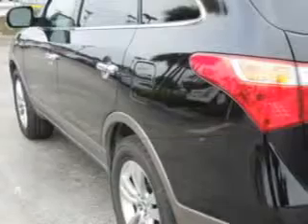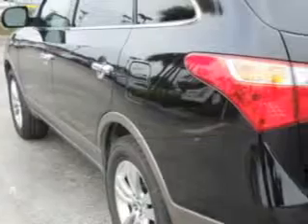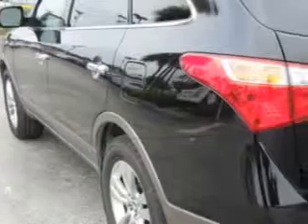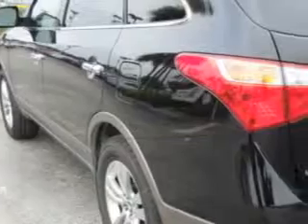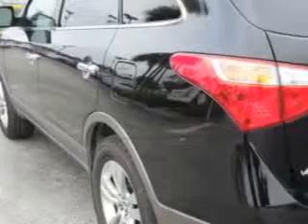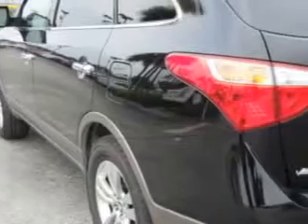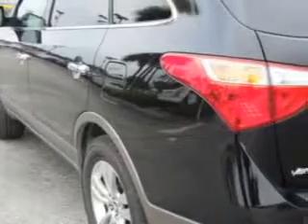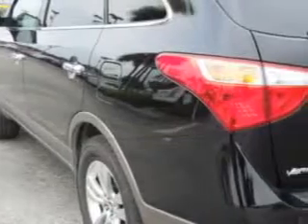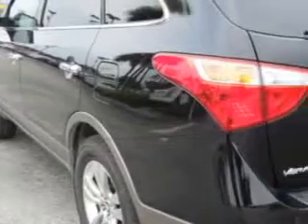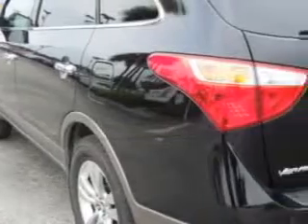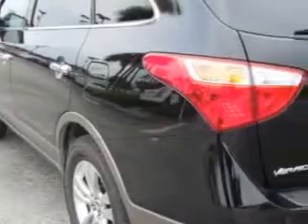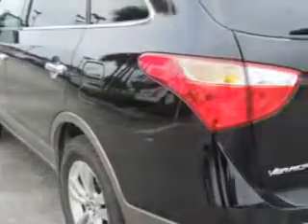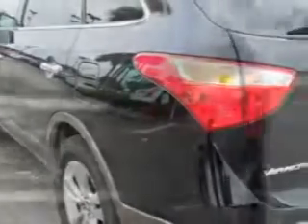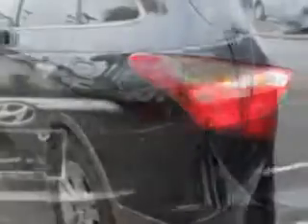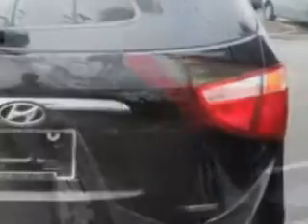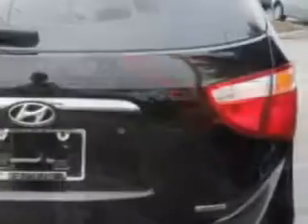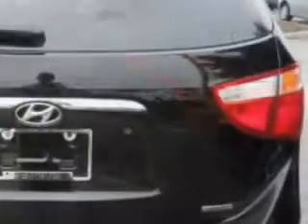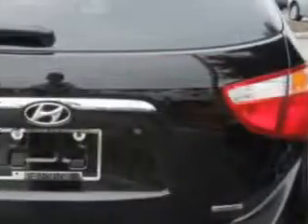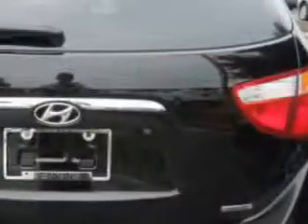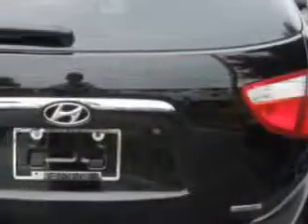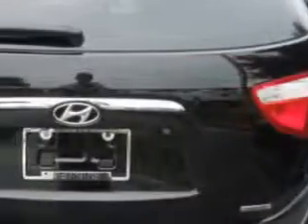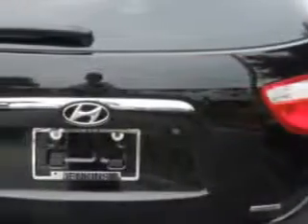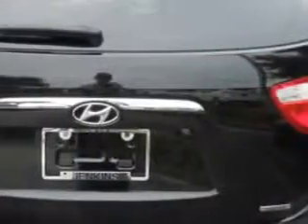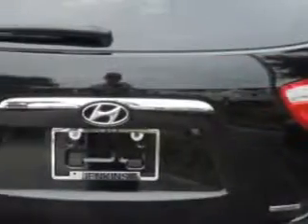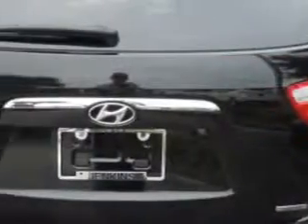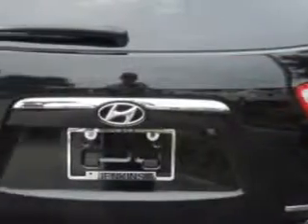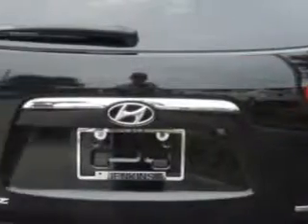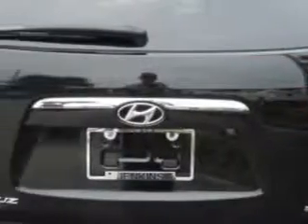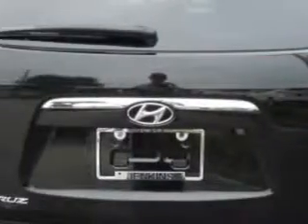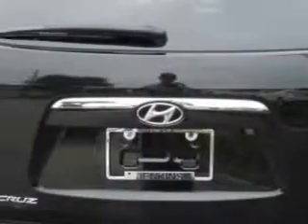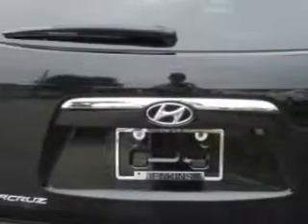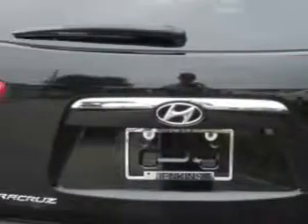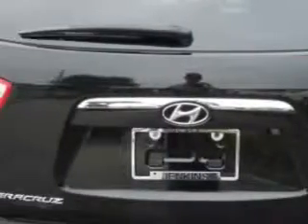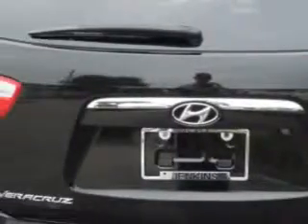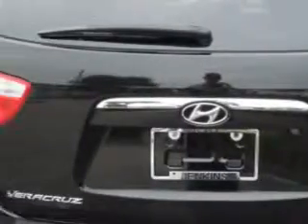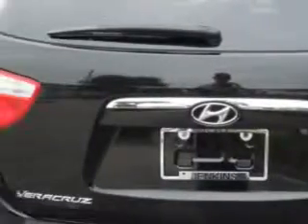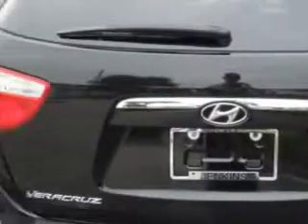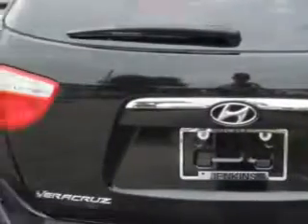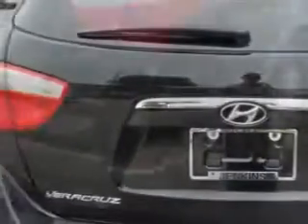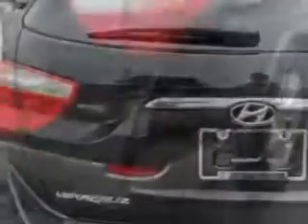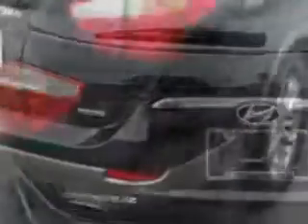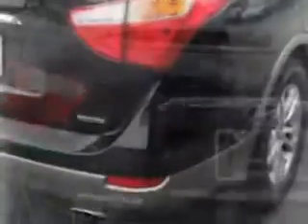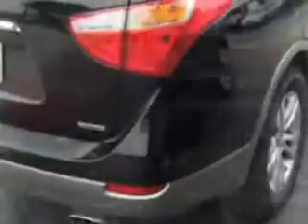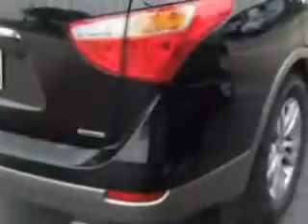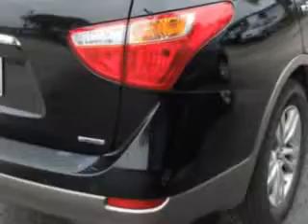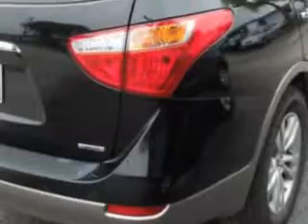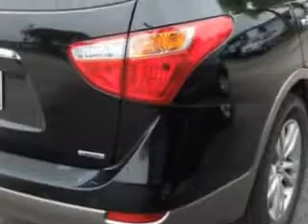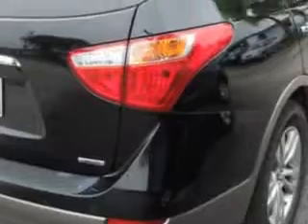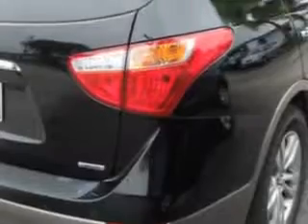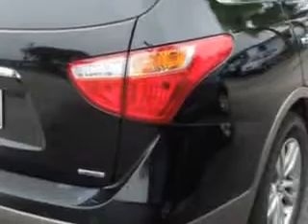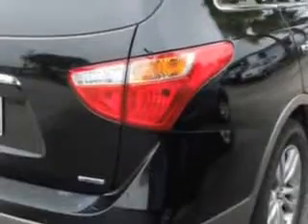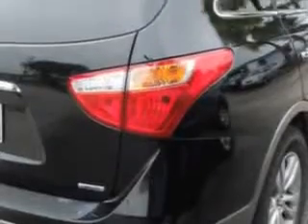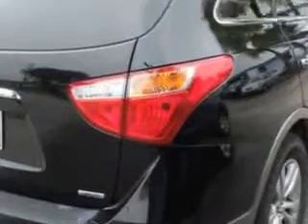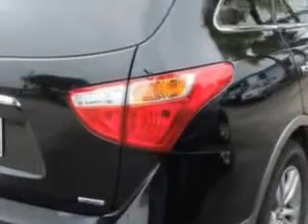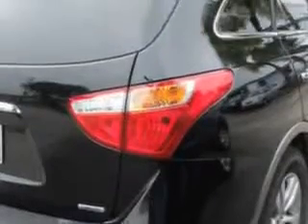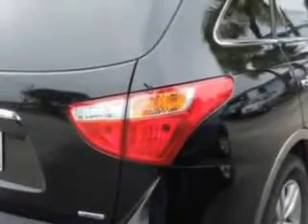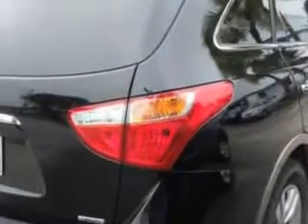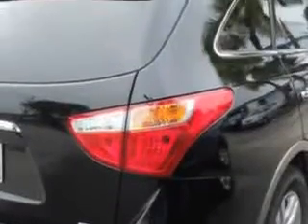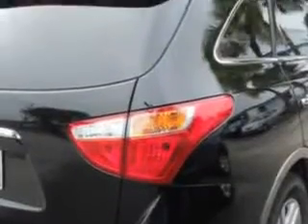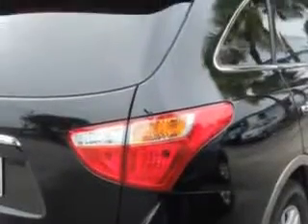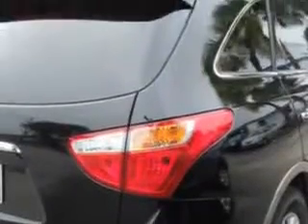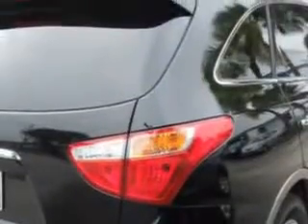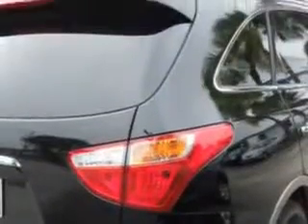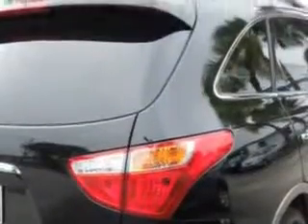Anti-Lock Braking System, Power Driver and Passenger Seating, Alloy Wheels, Navigation System, and much more.